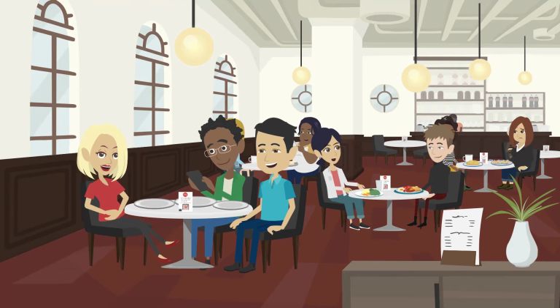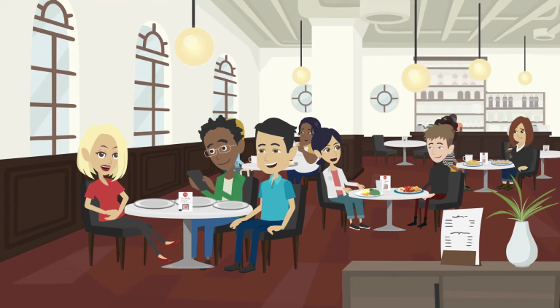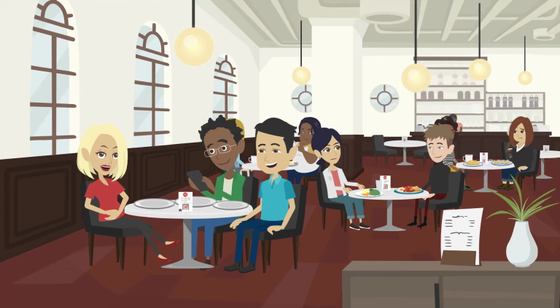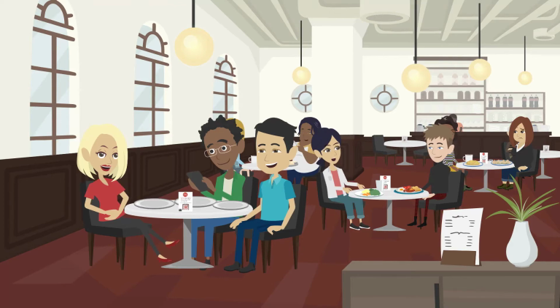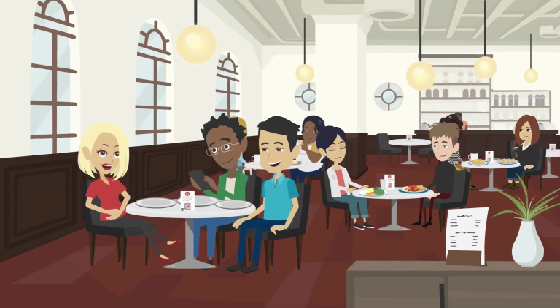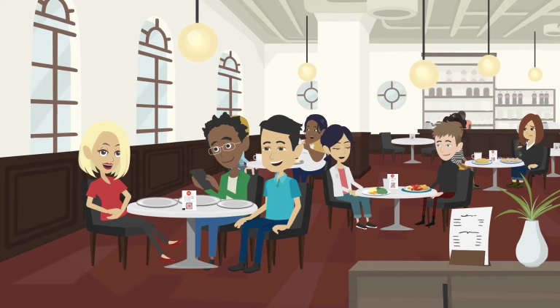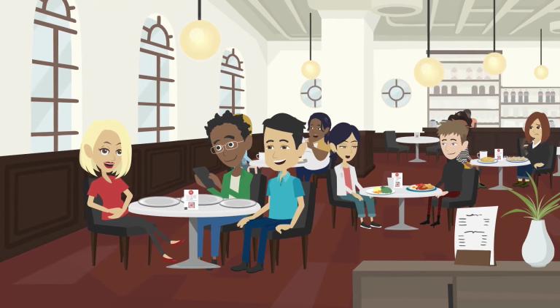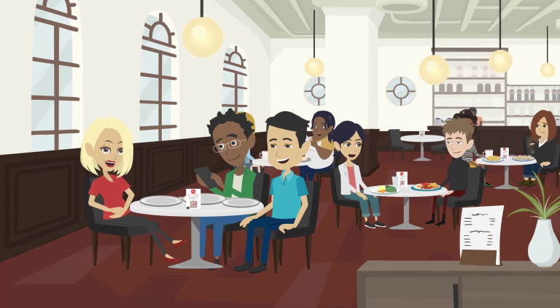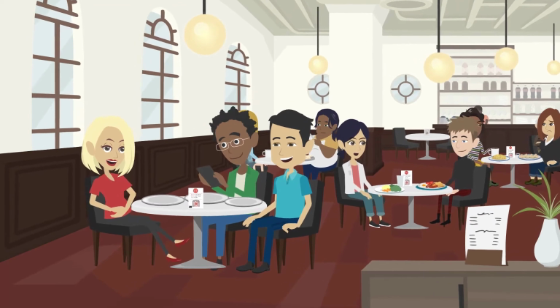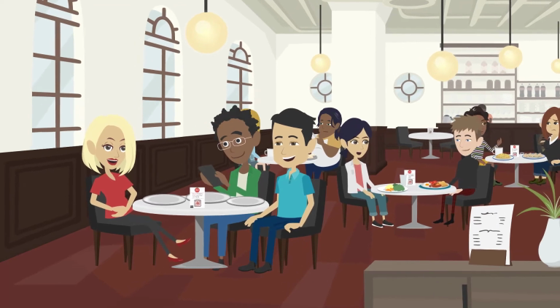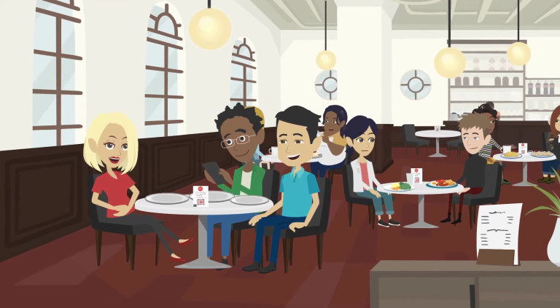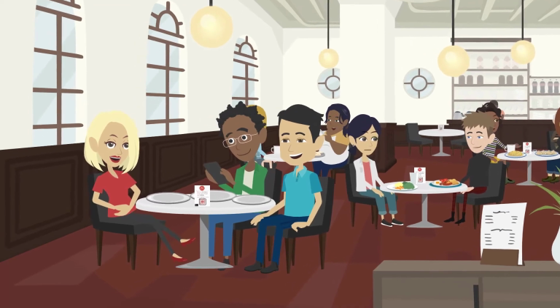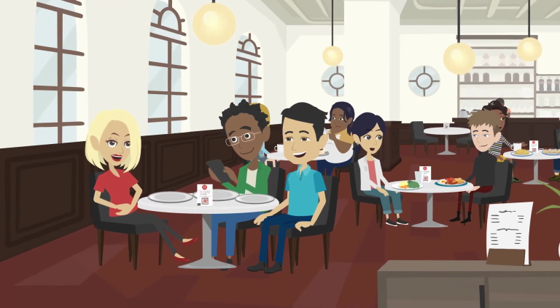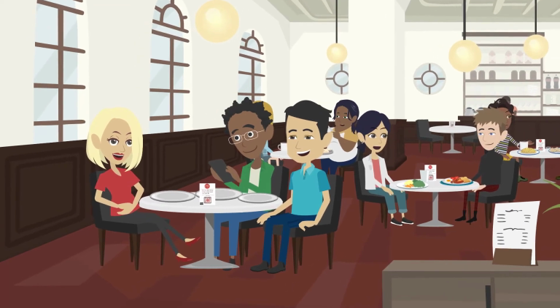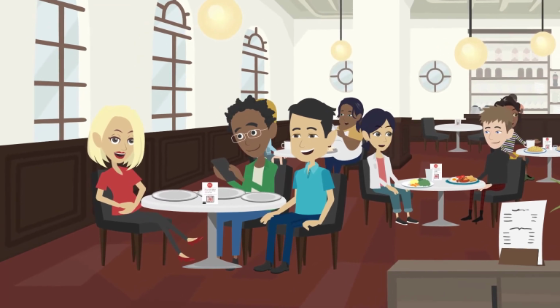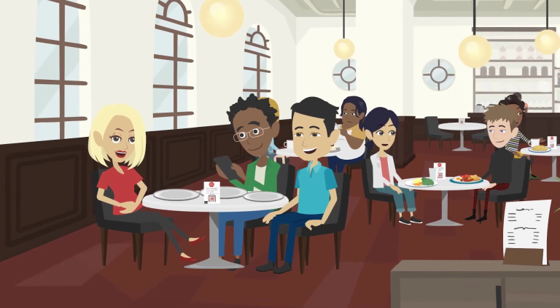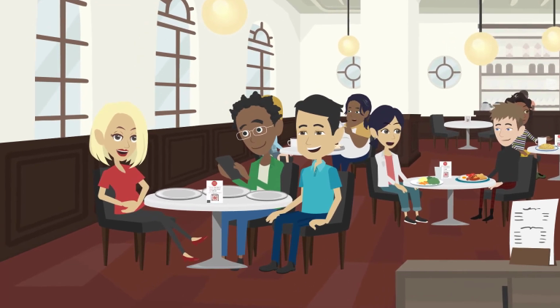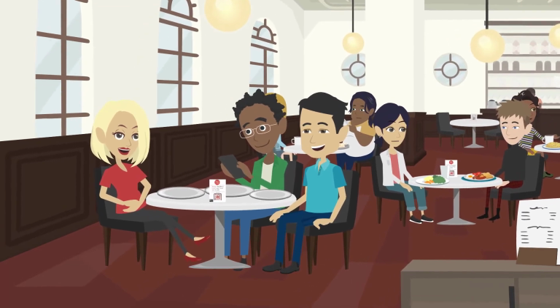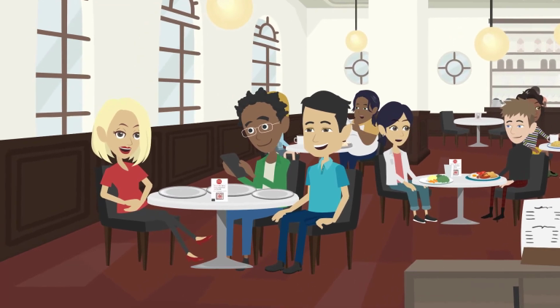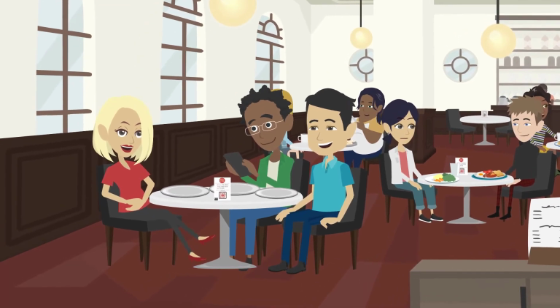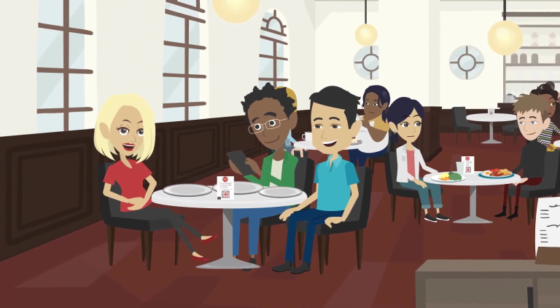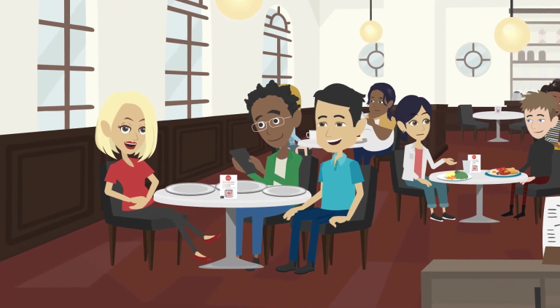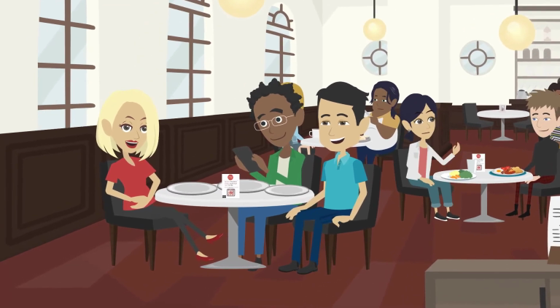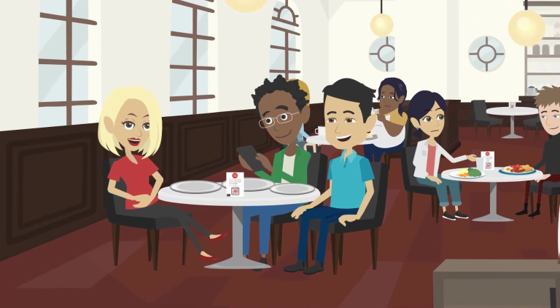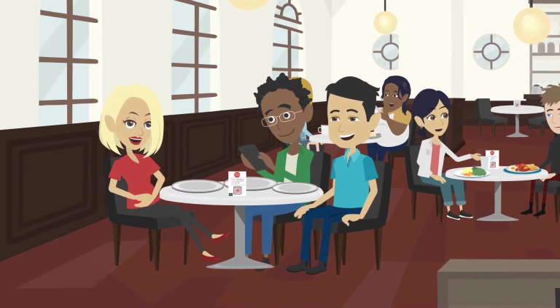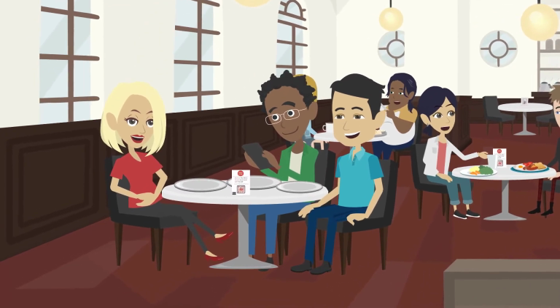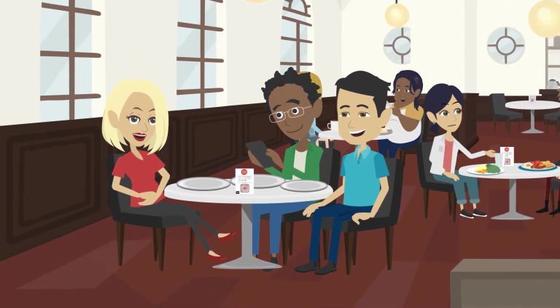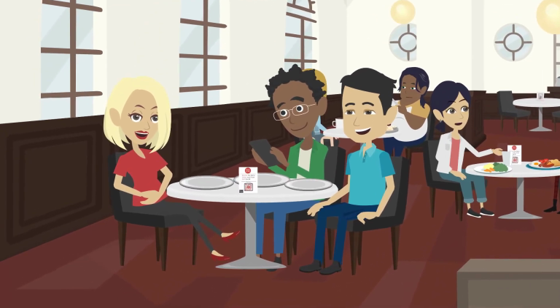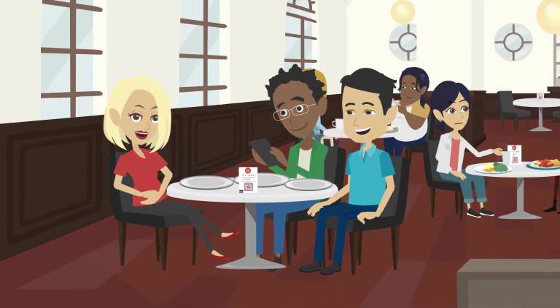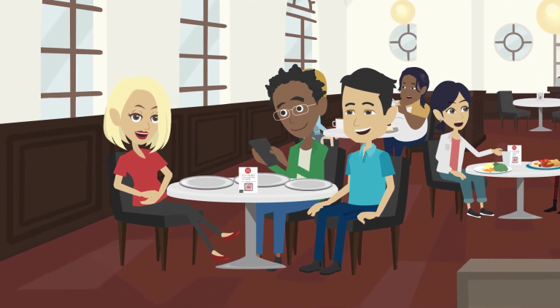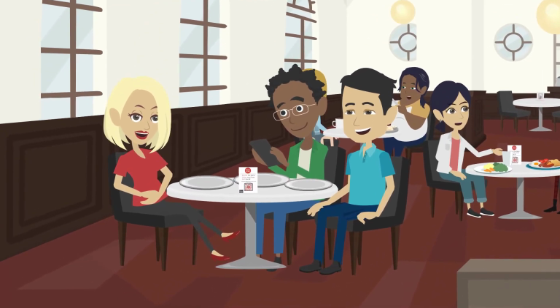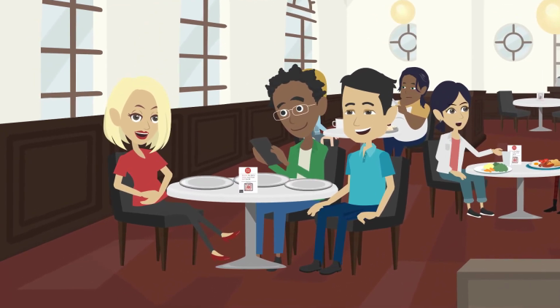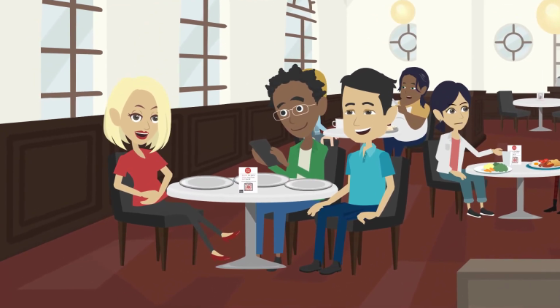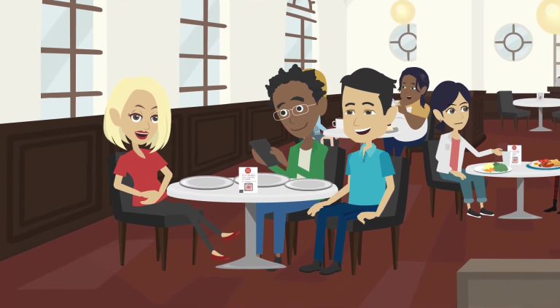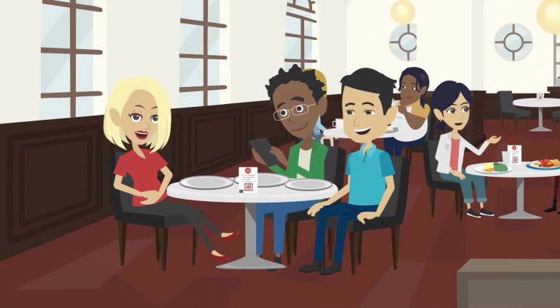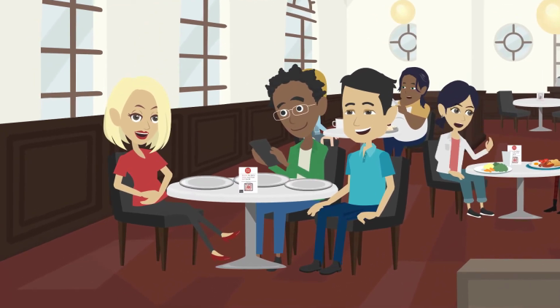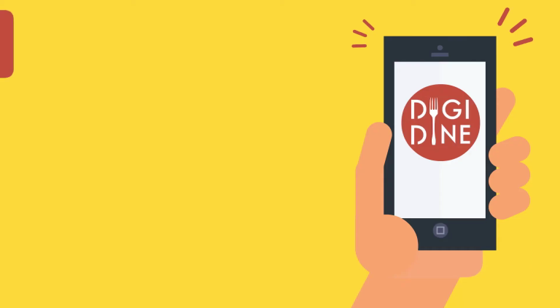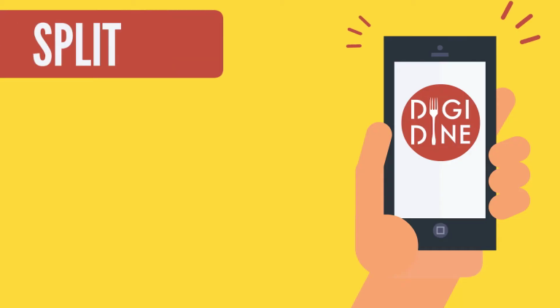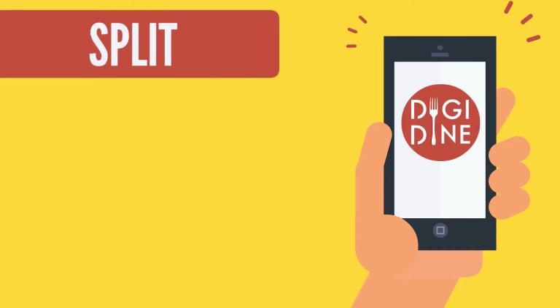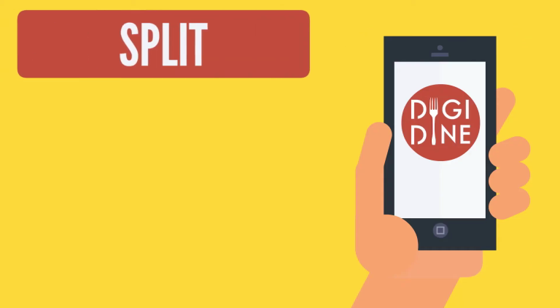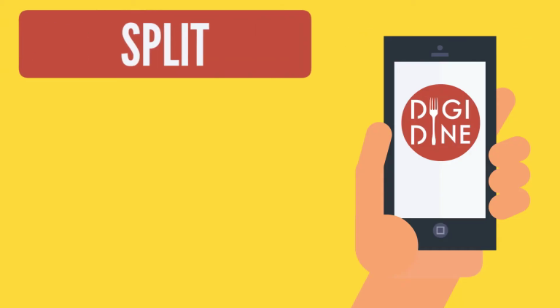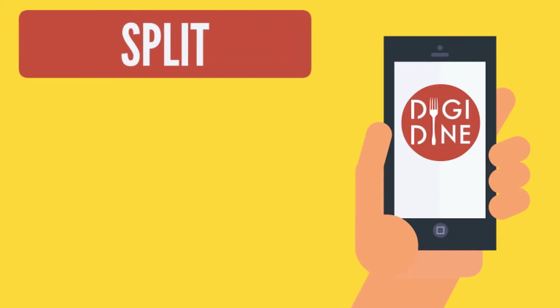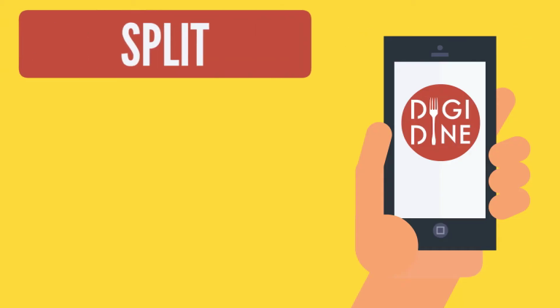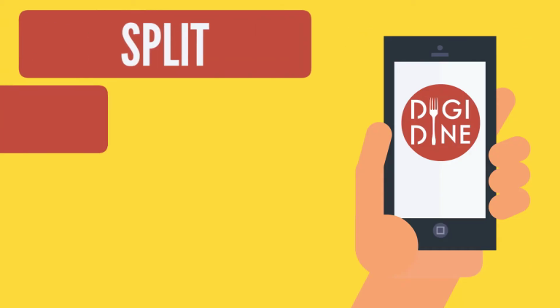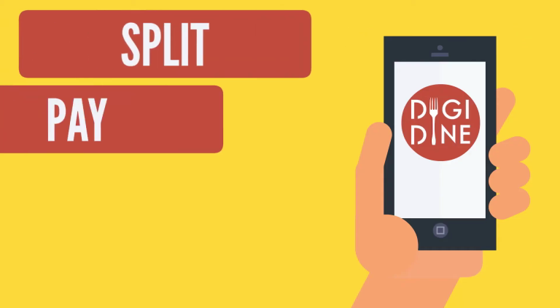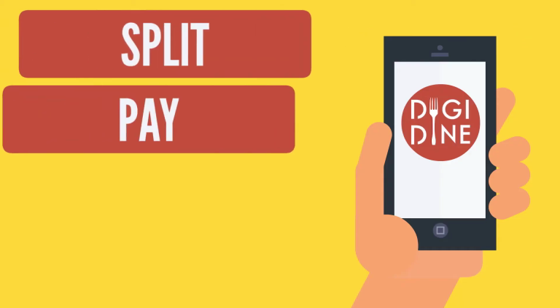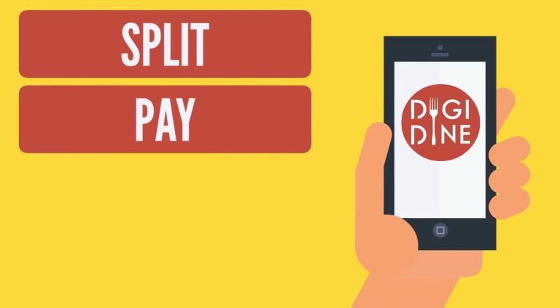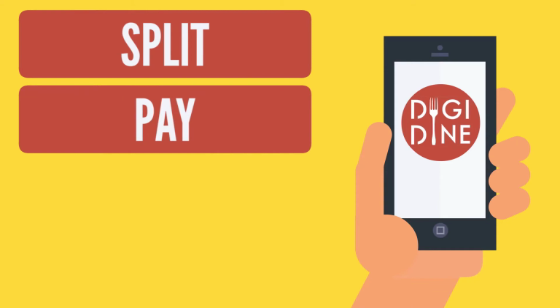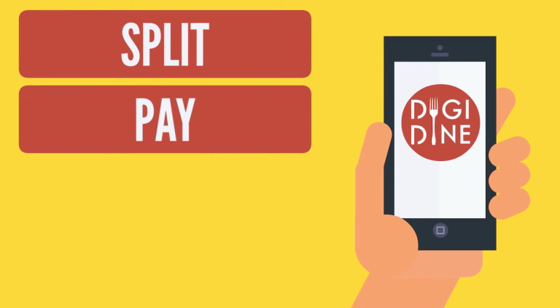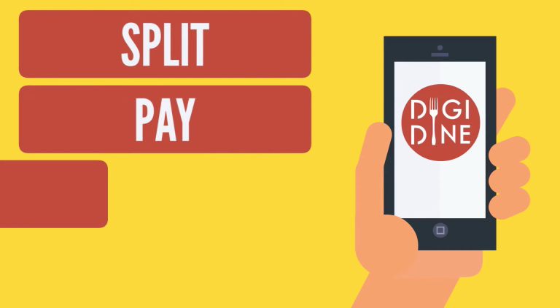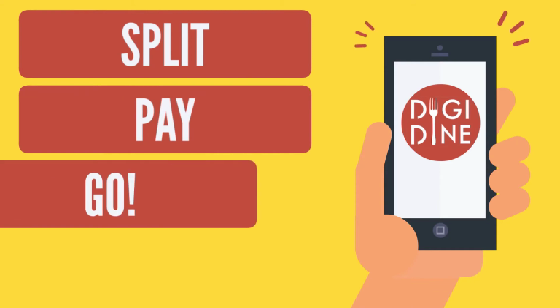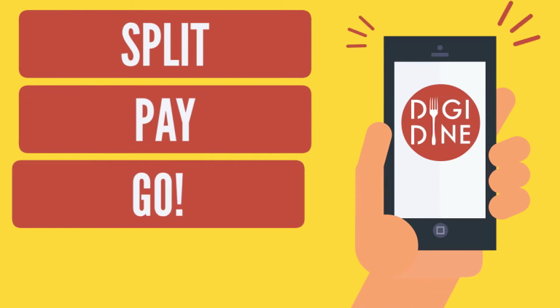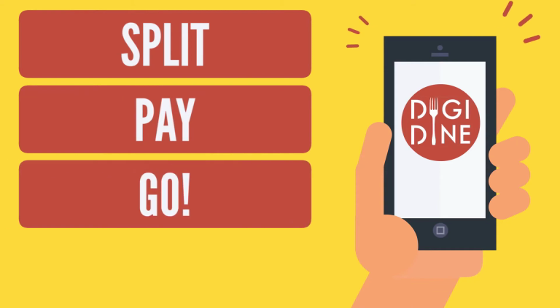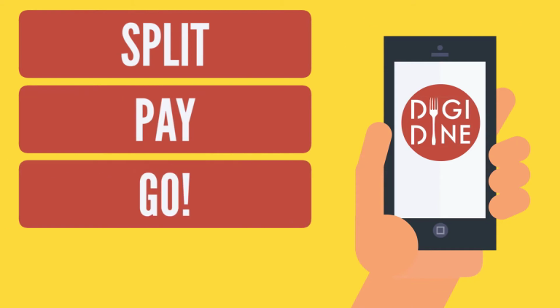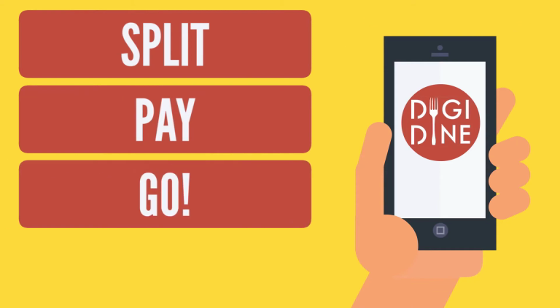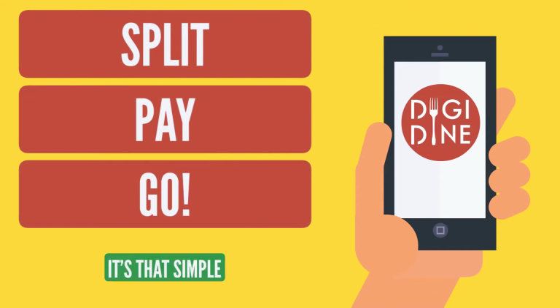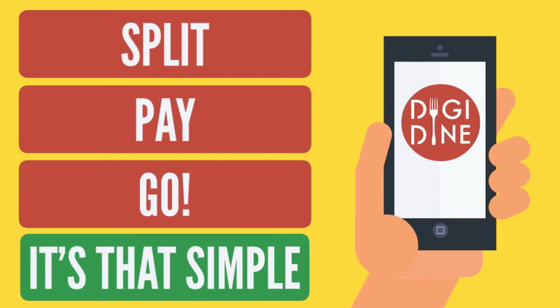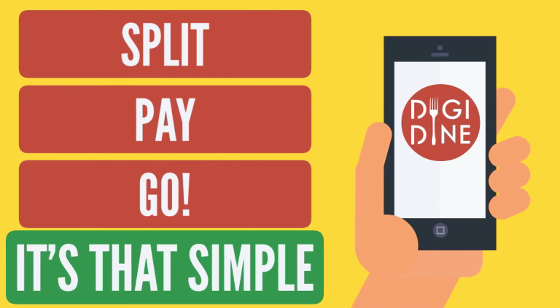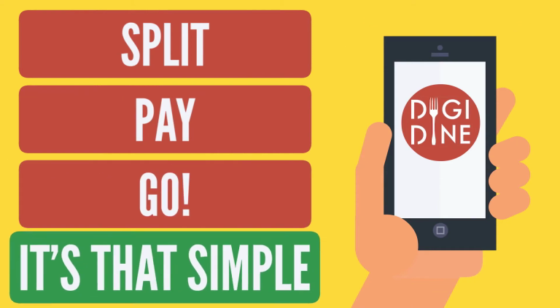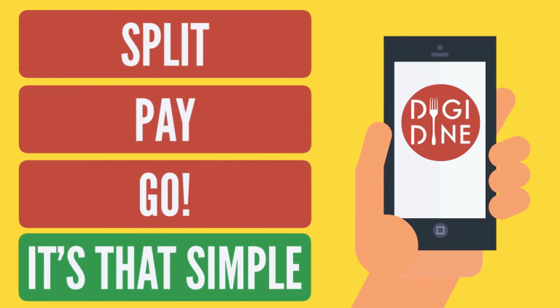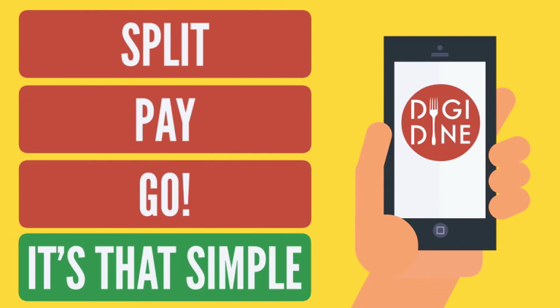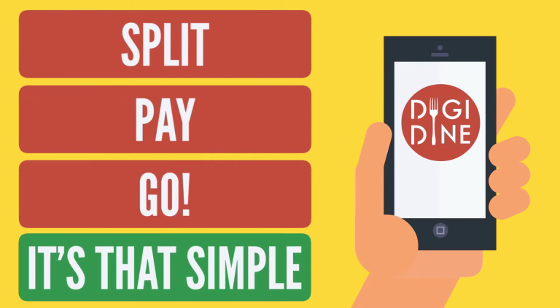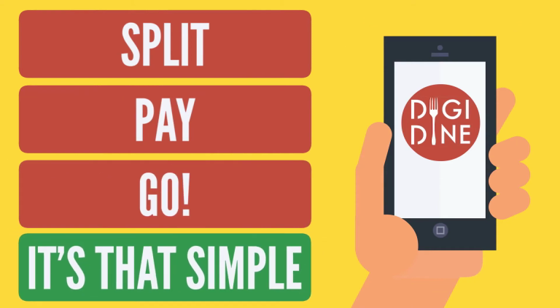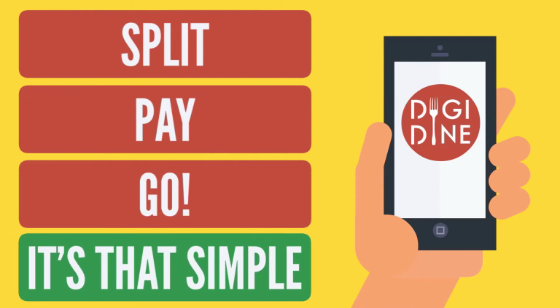Ready to go? Let us worry about the awkward calculations of paying. Just split, pay, and go. It's that simple.